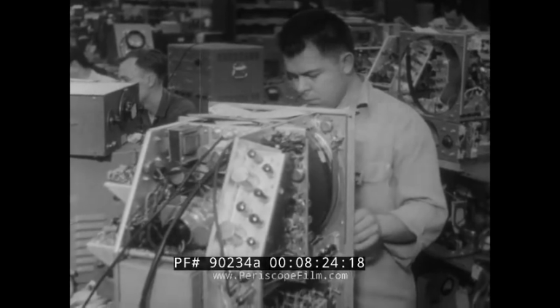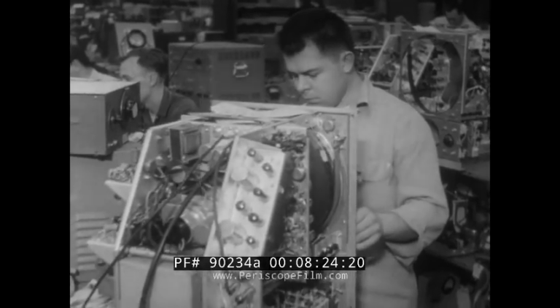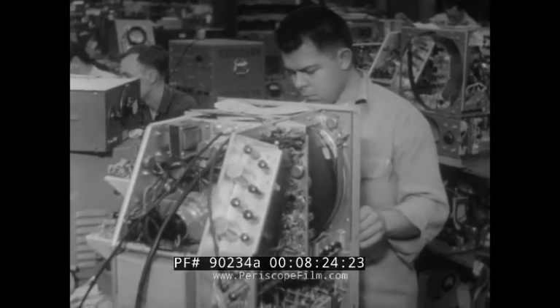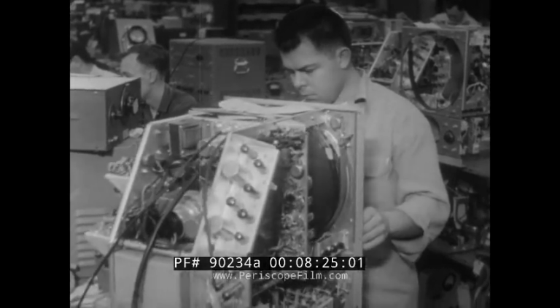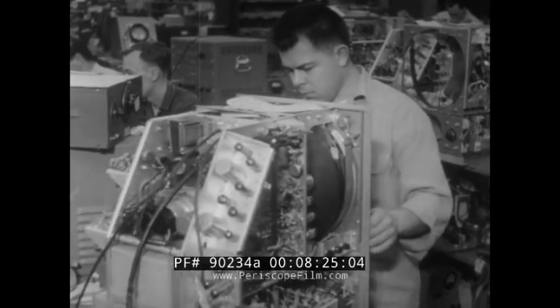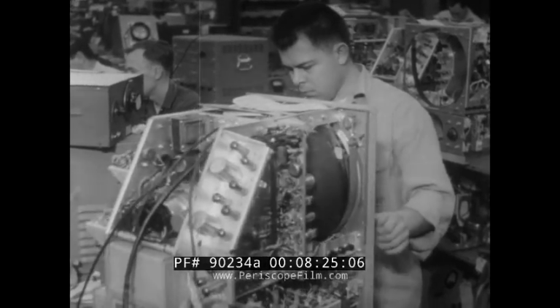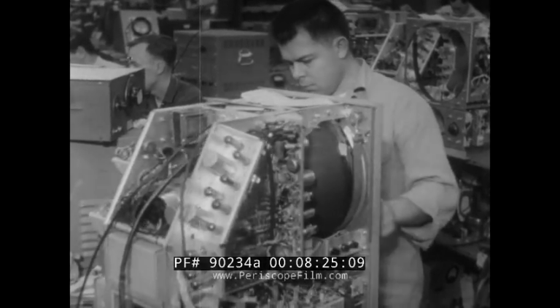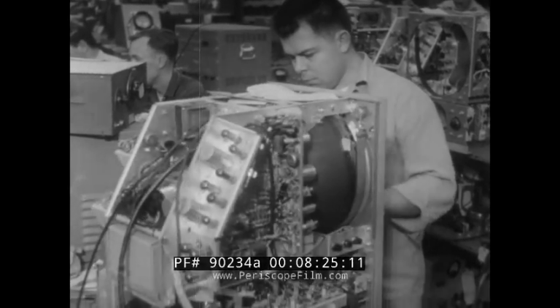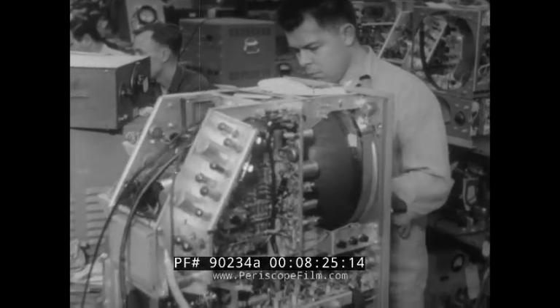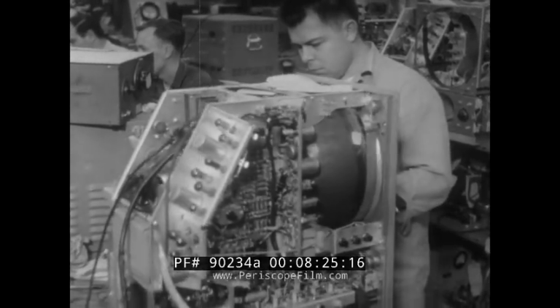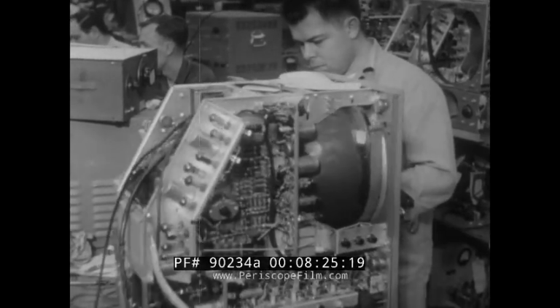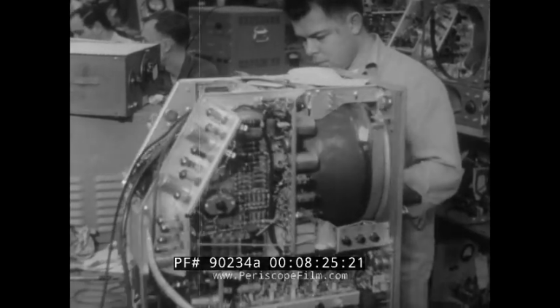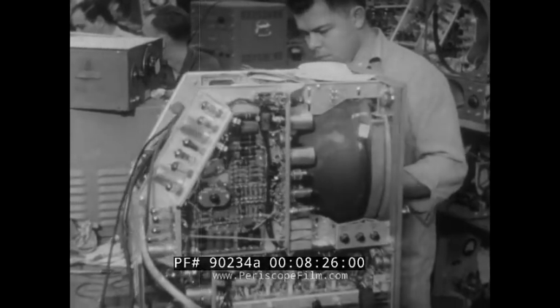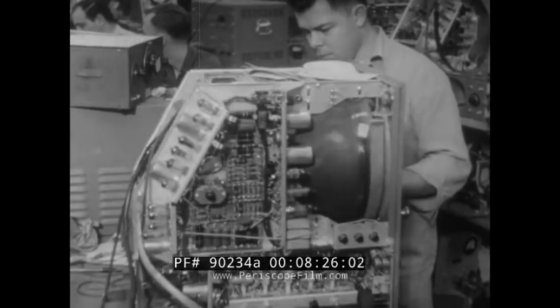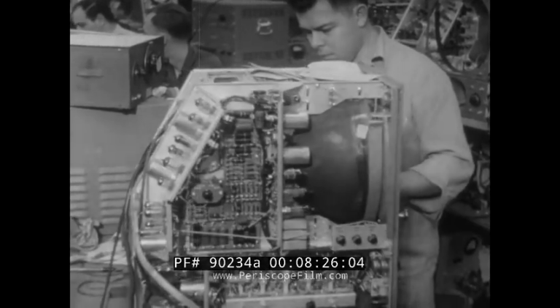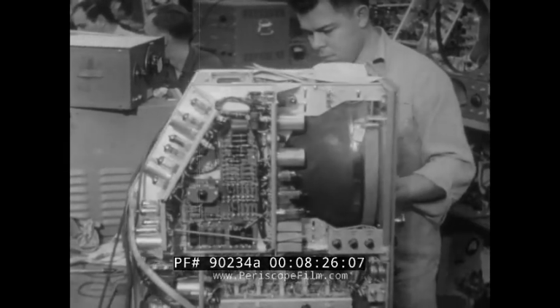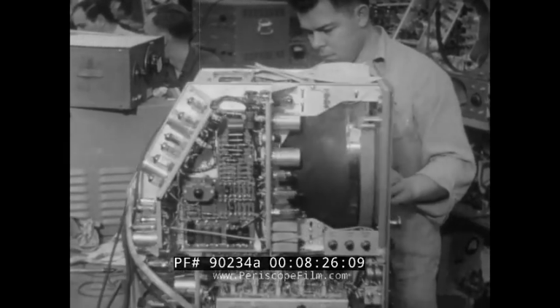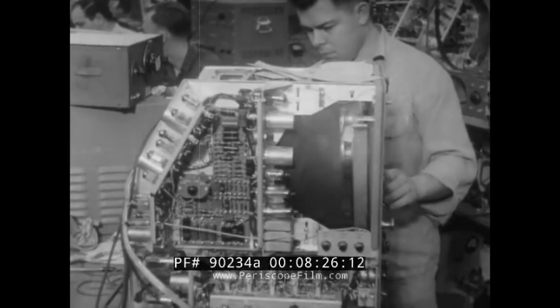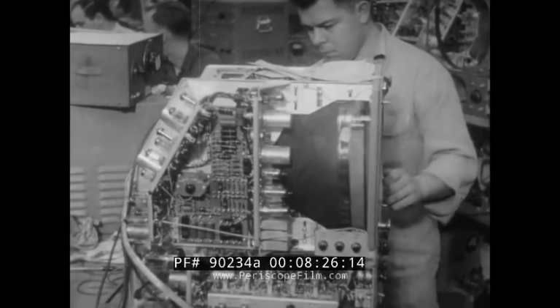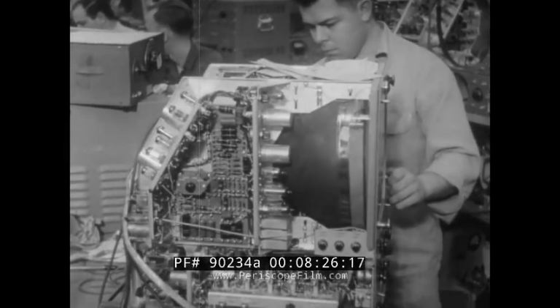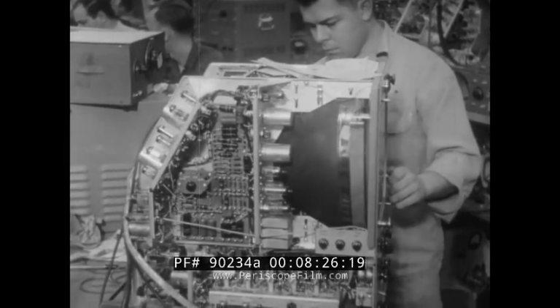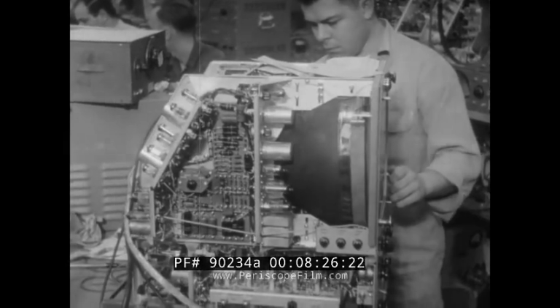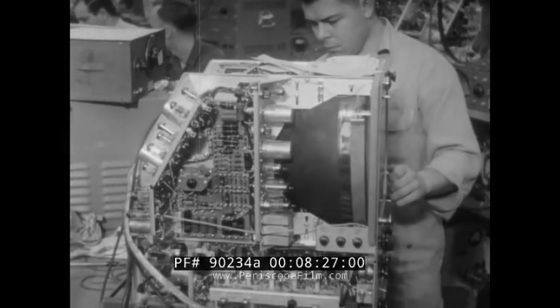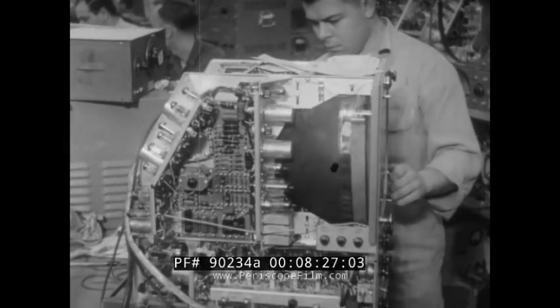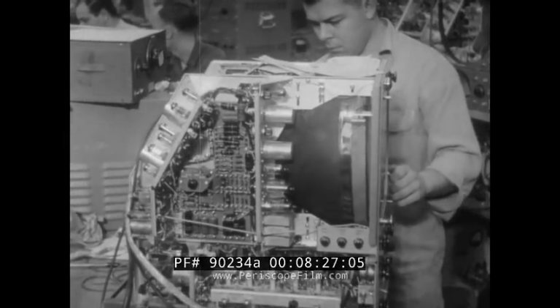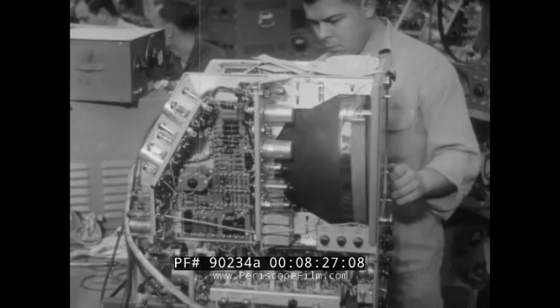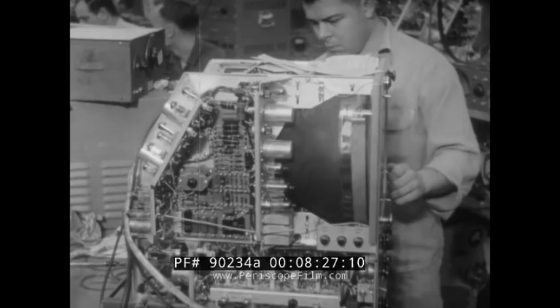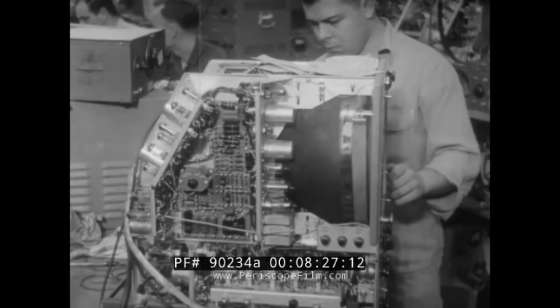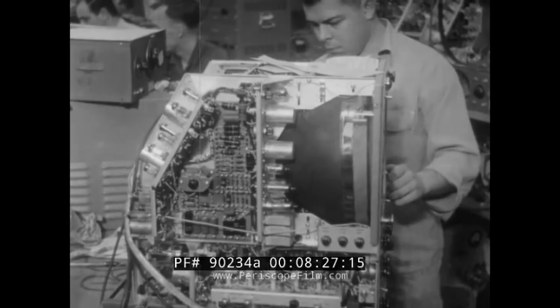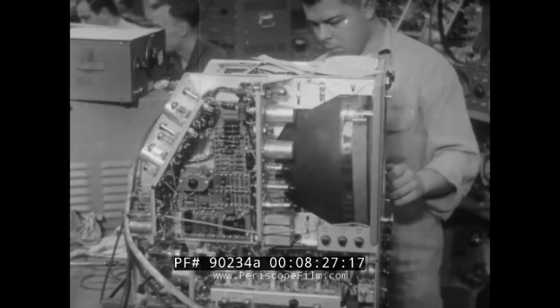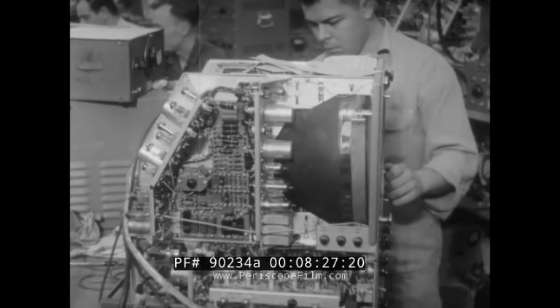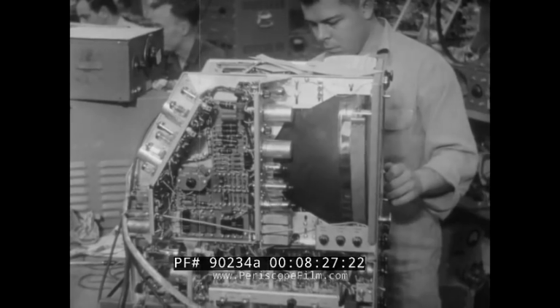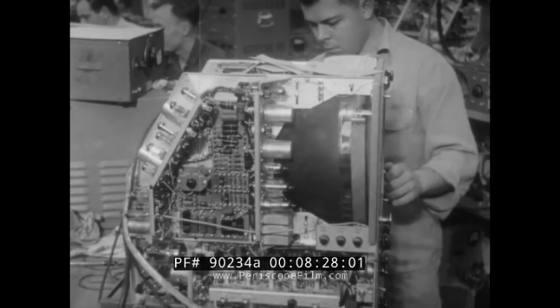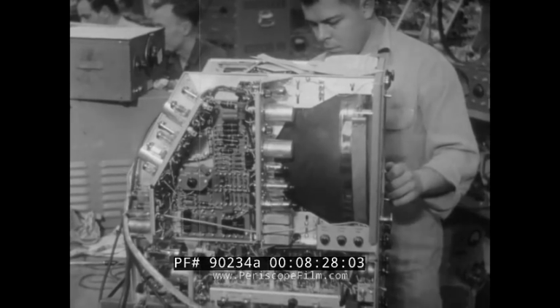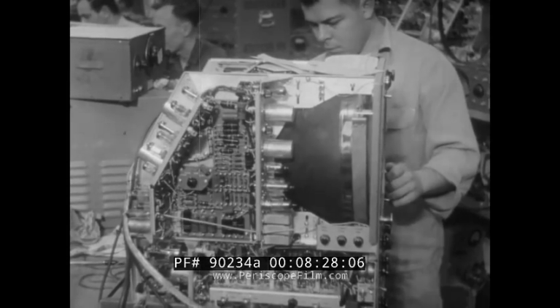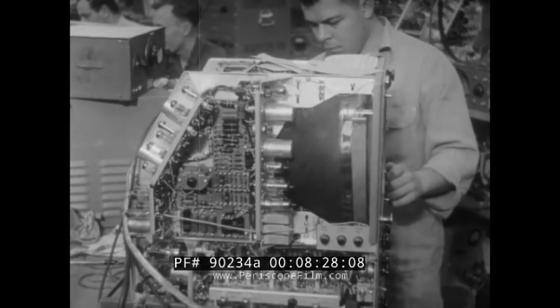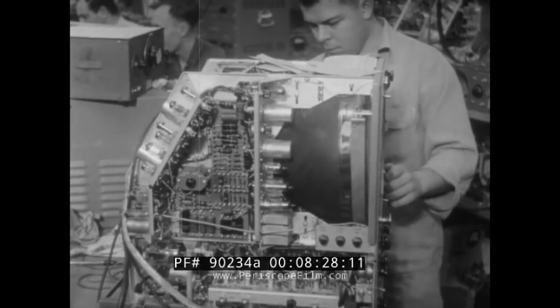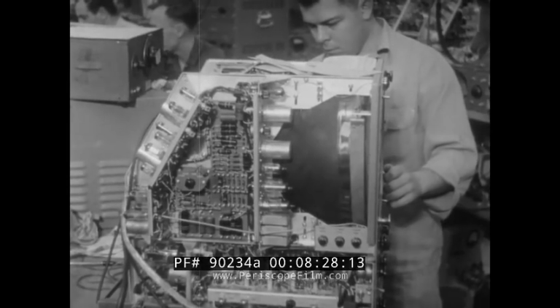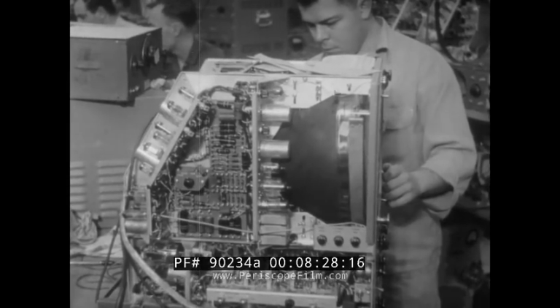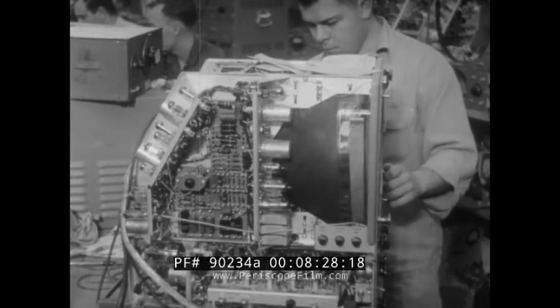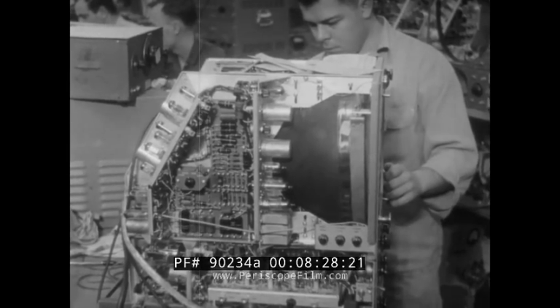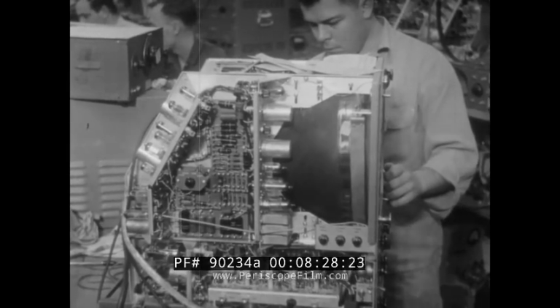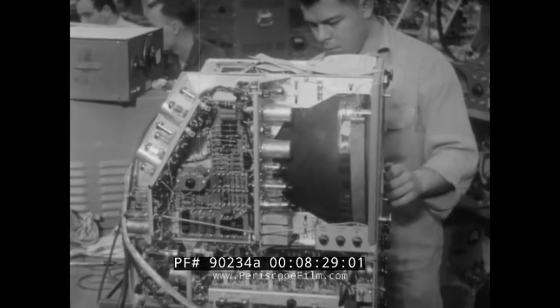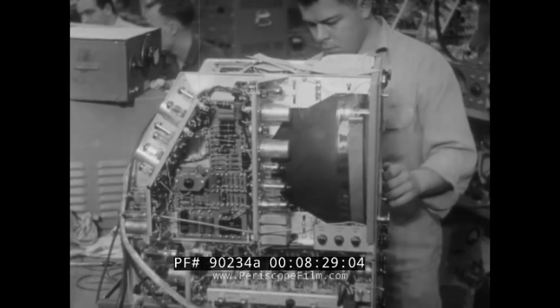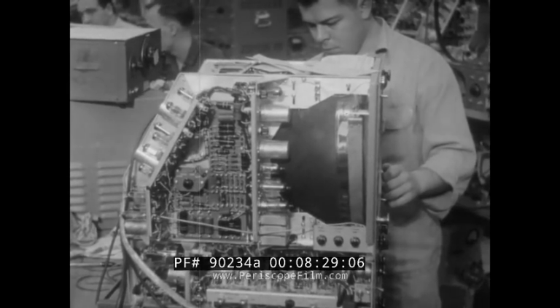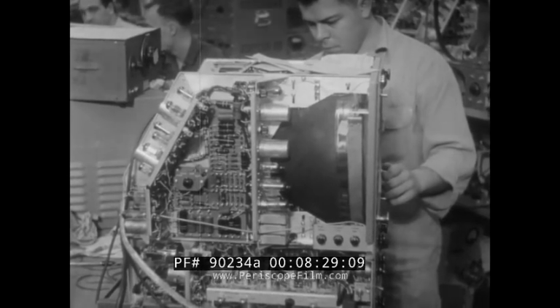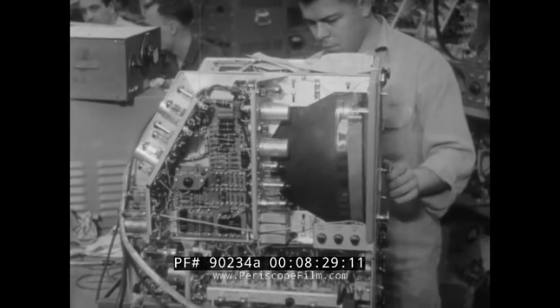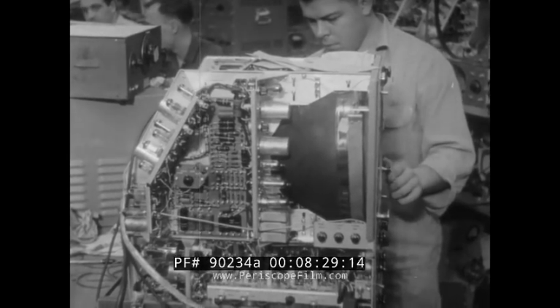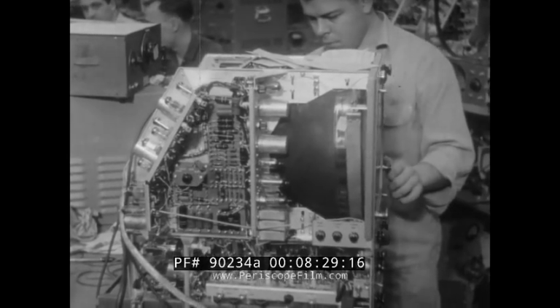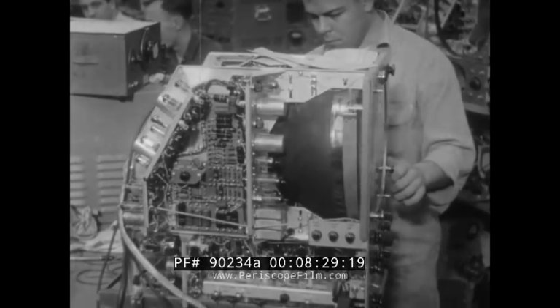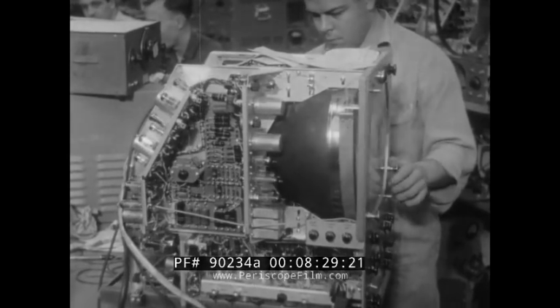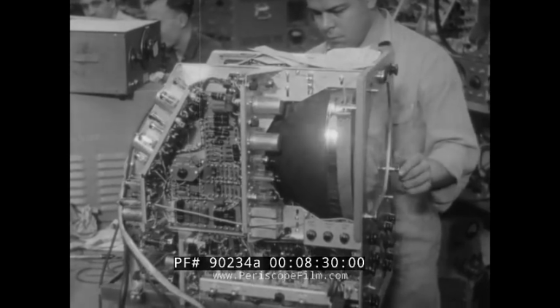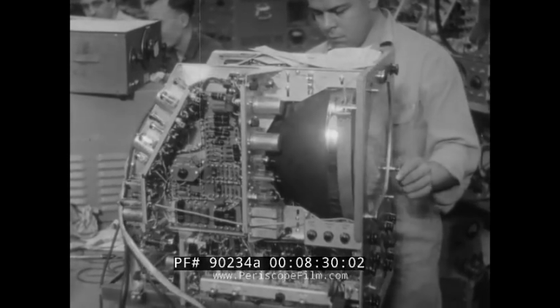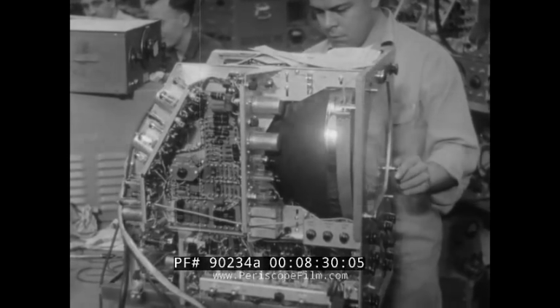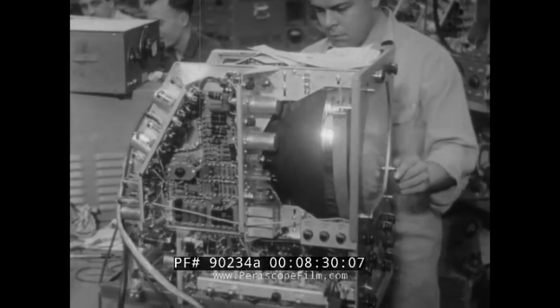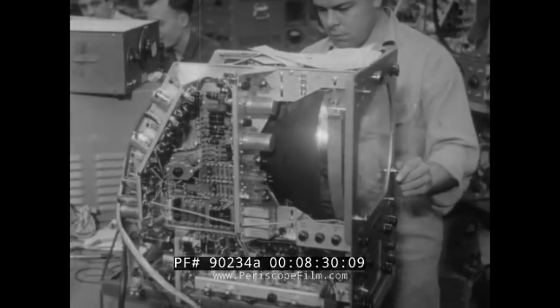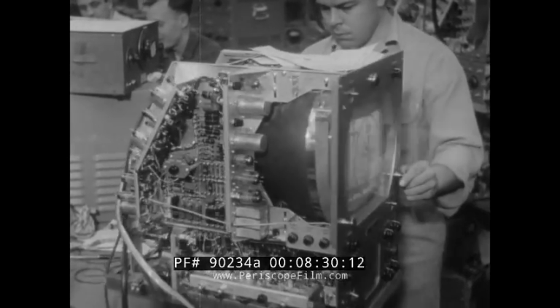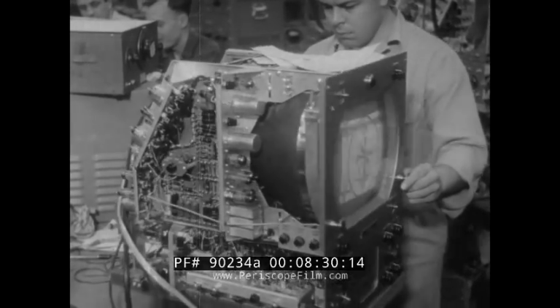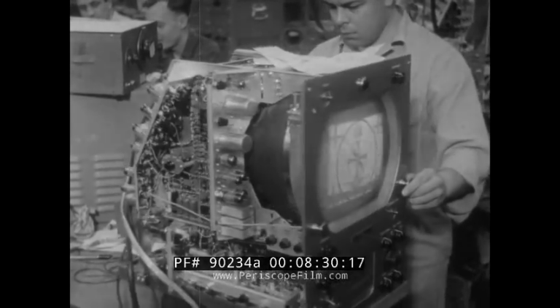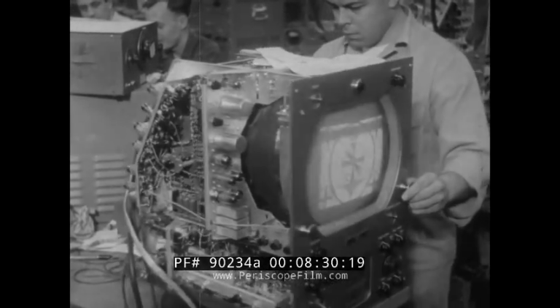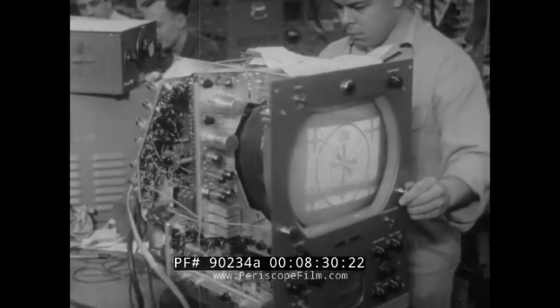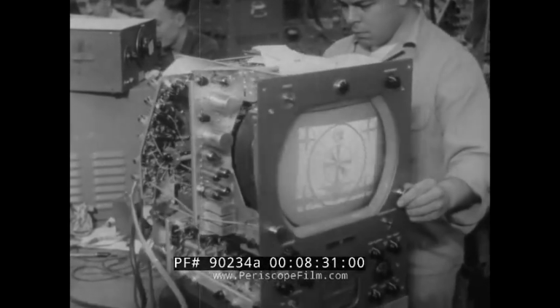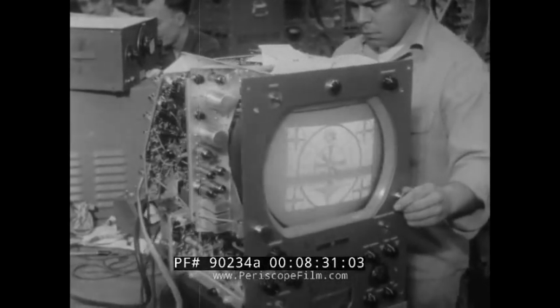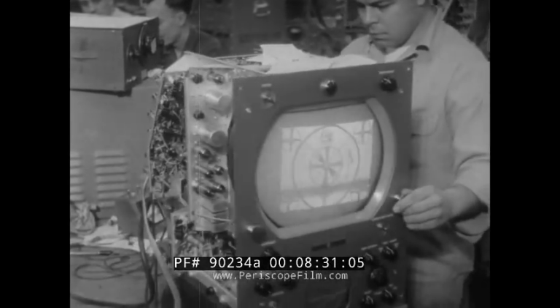It's only in a high vacuum that speeding electrons can produce a visible image on a luminescent surface.